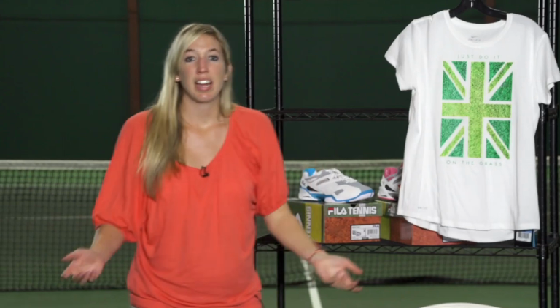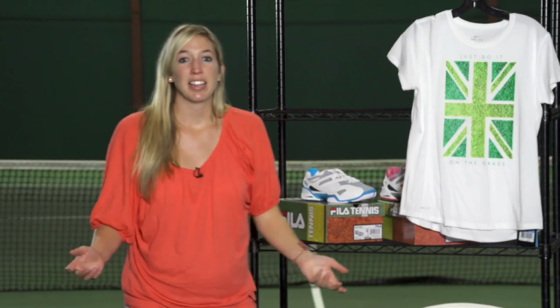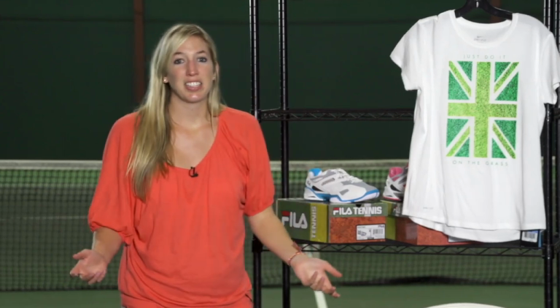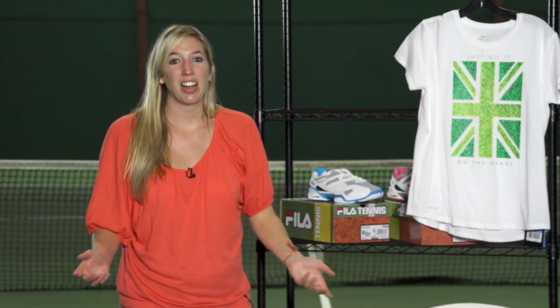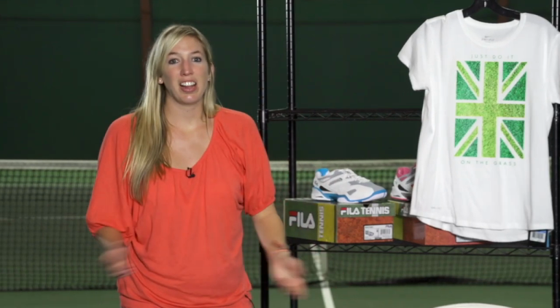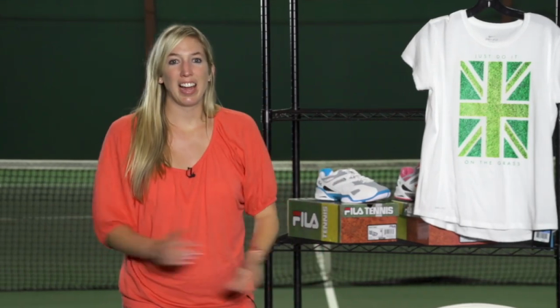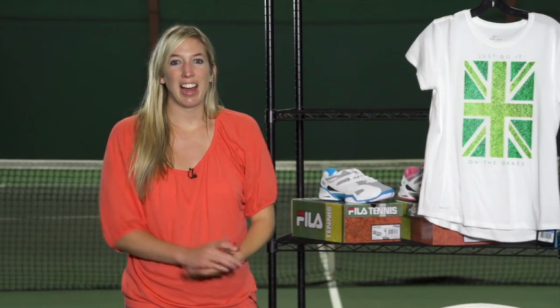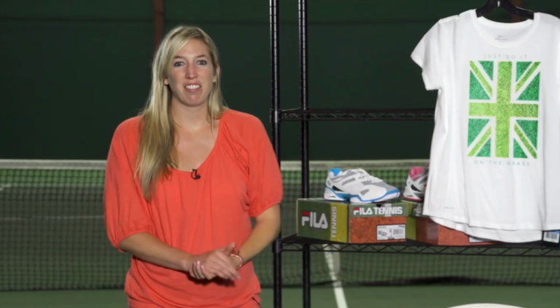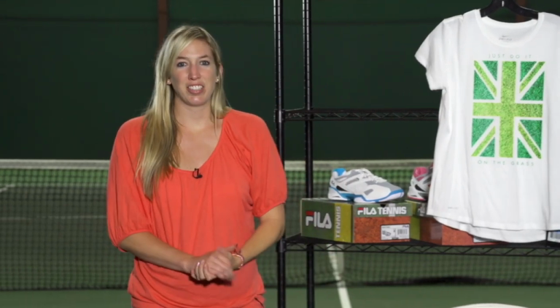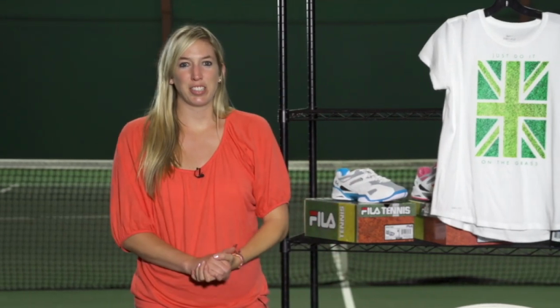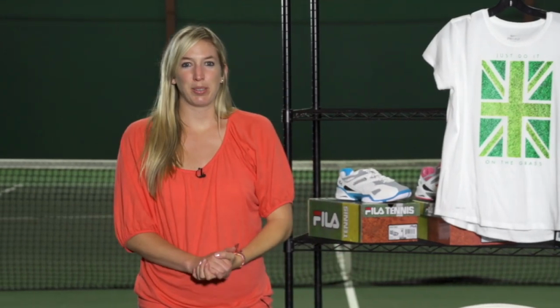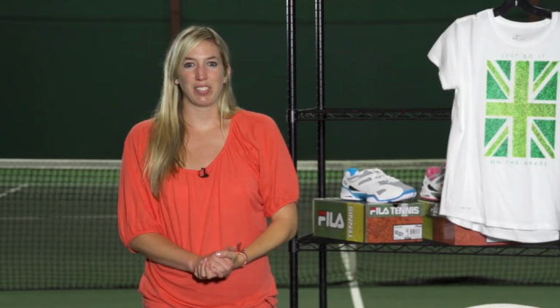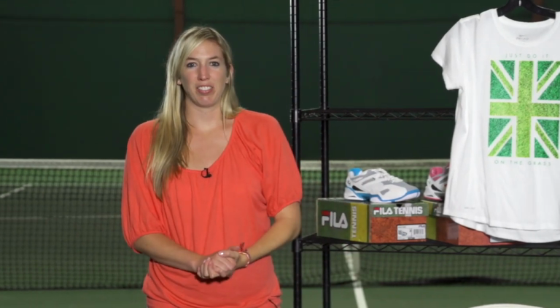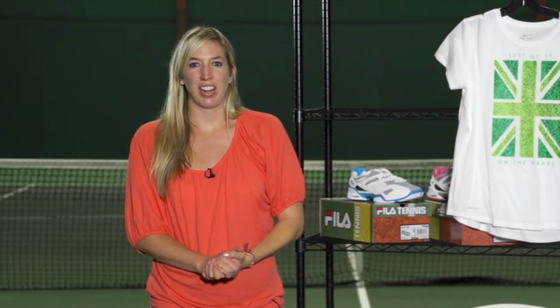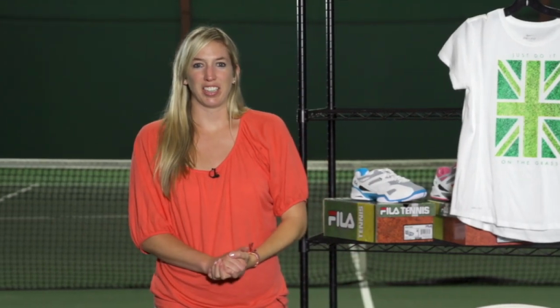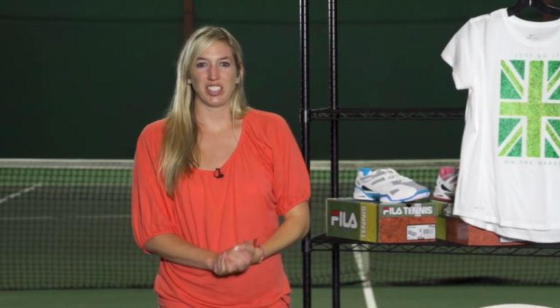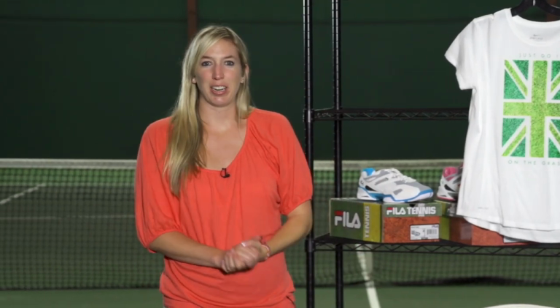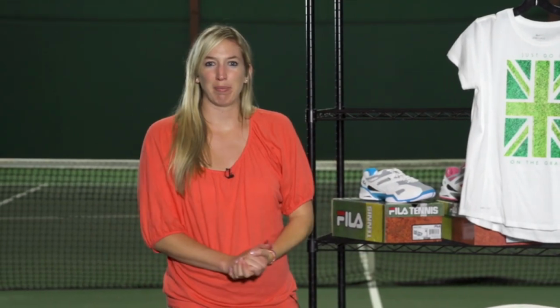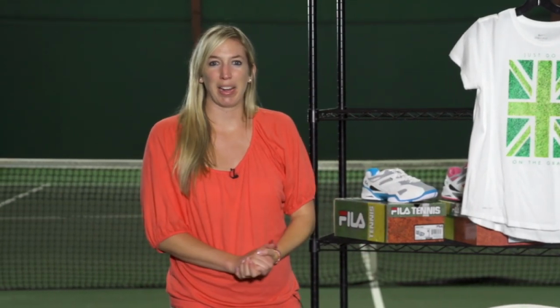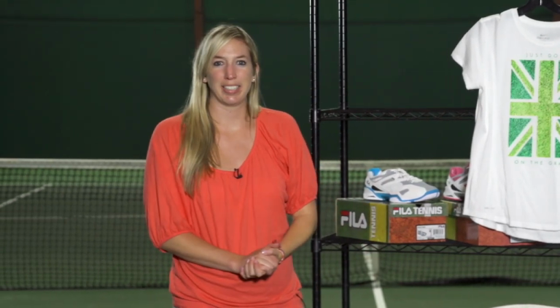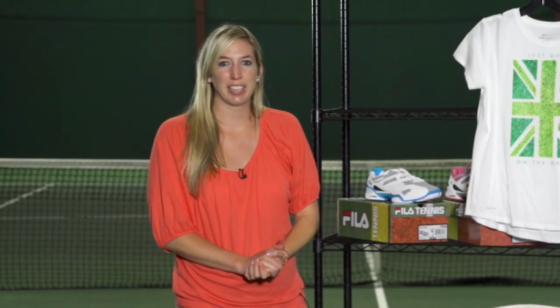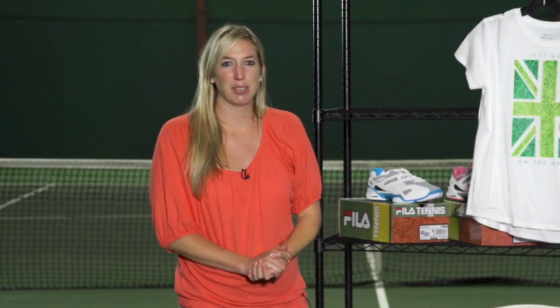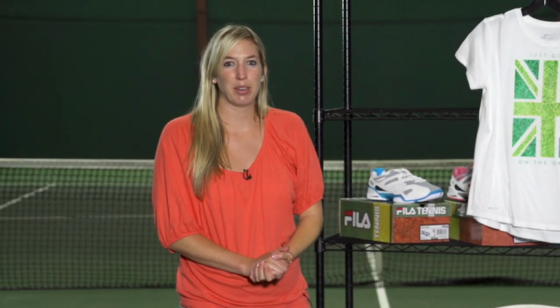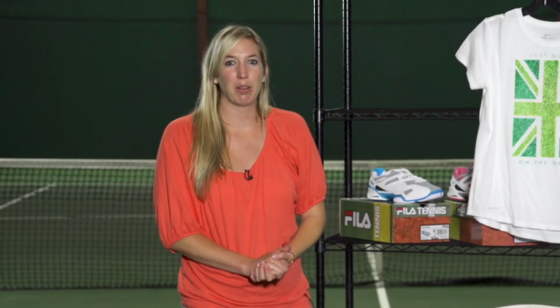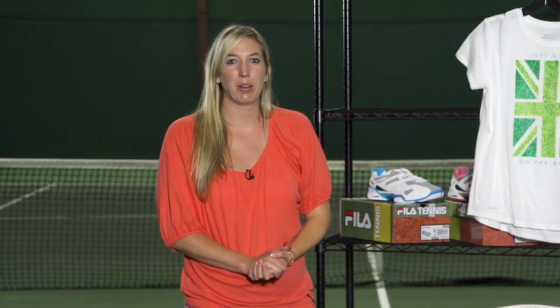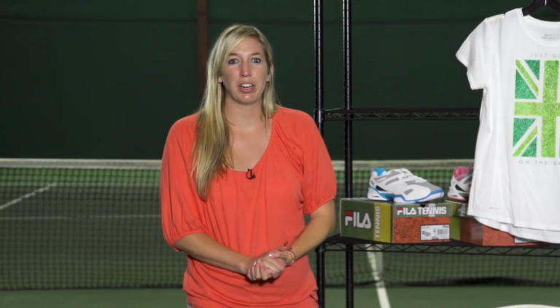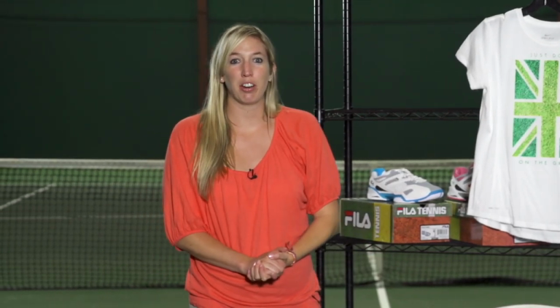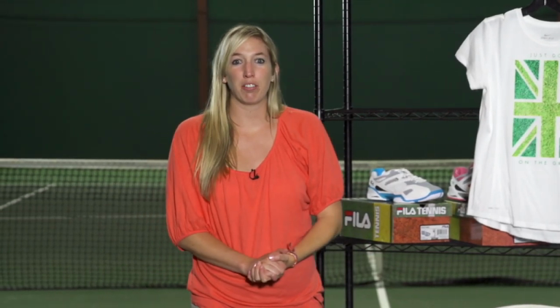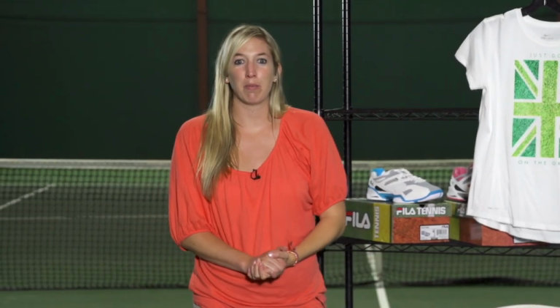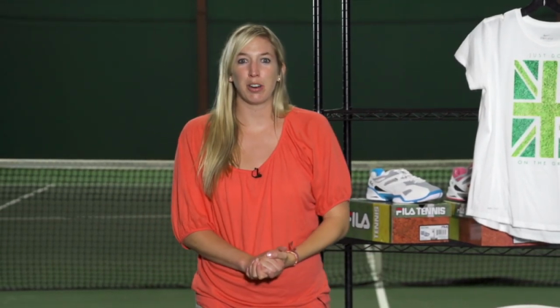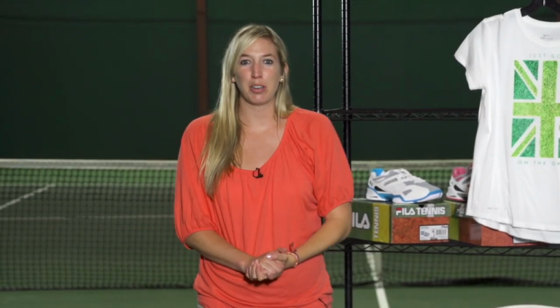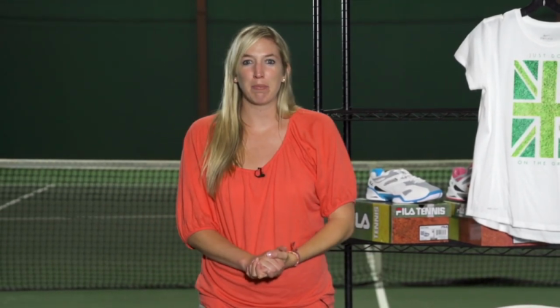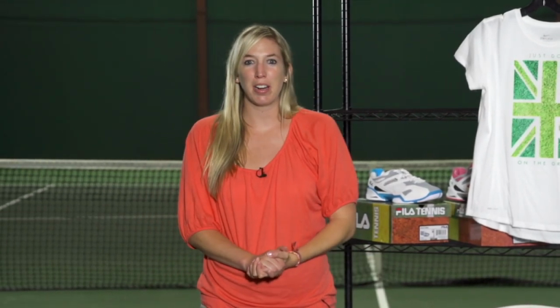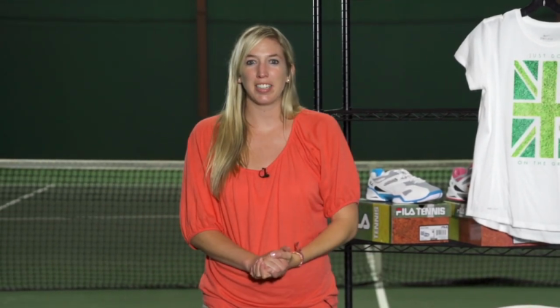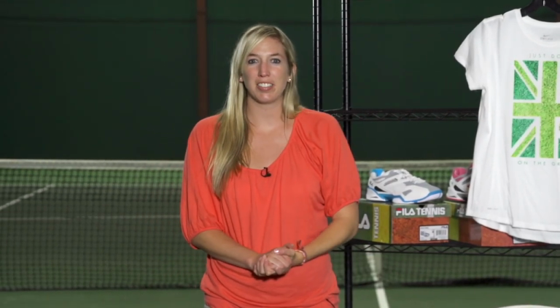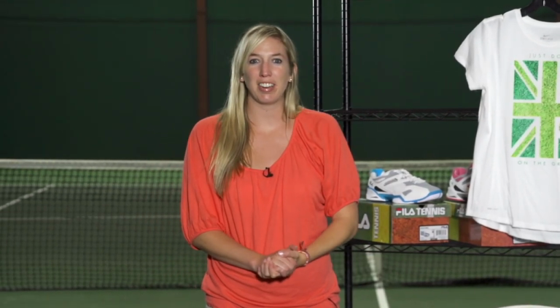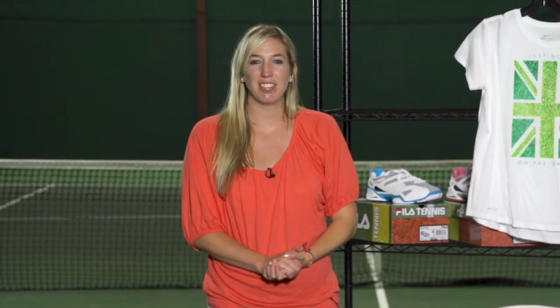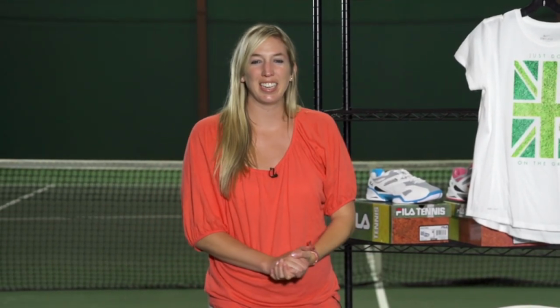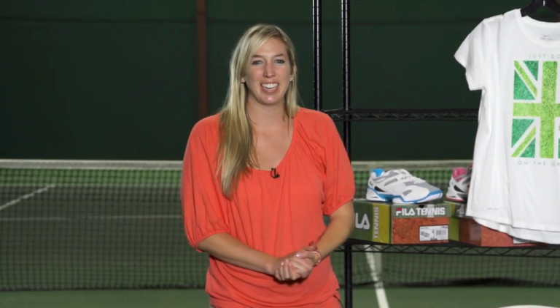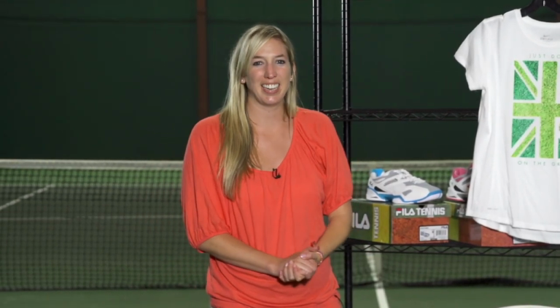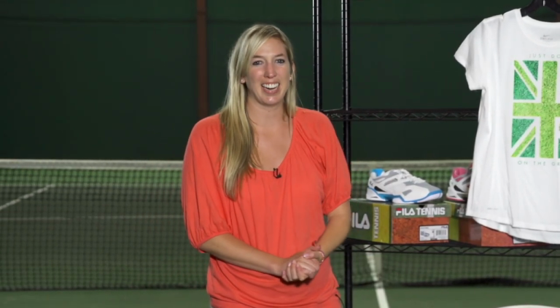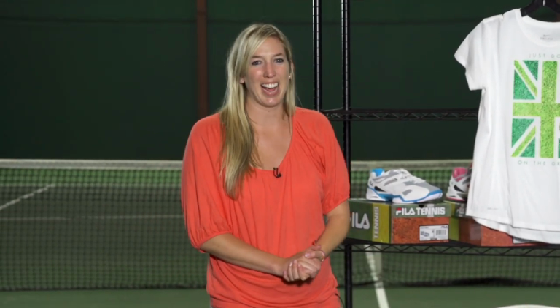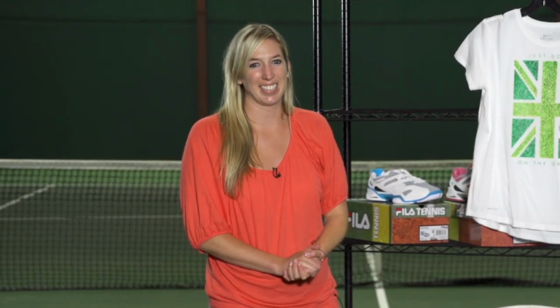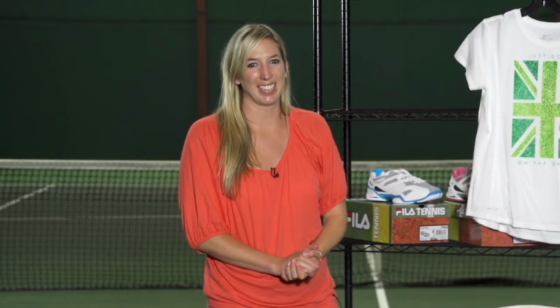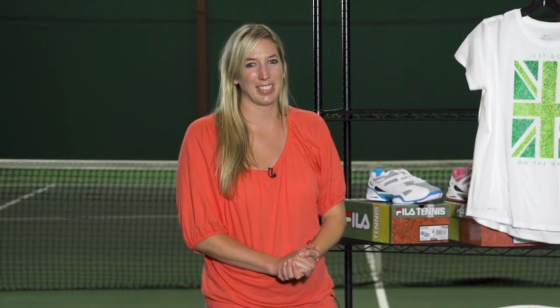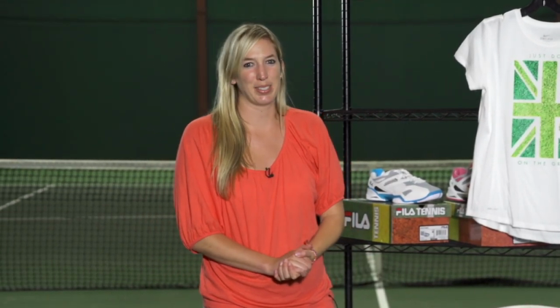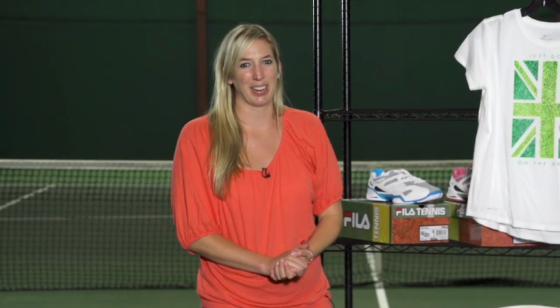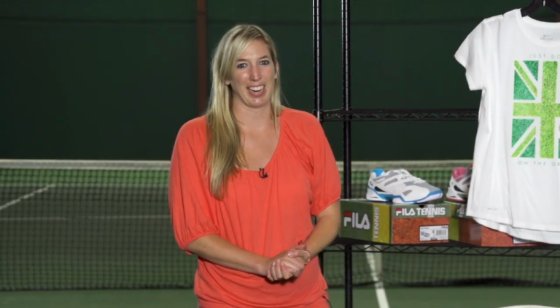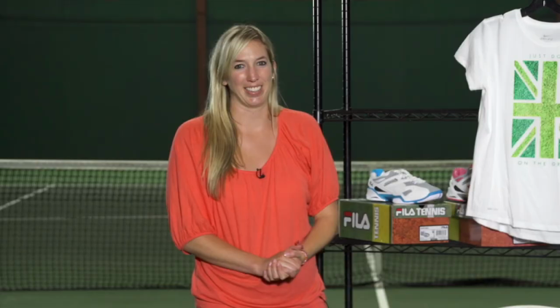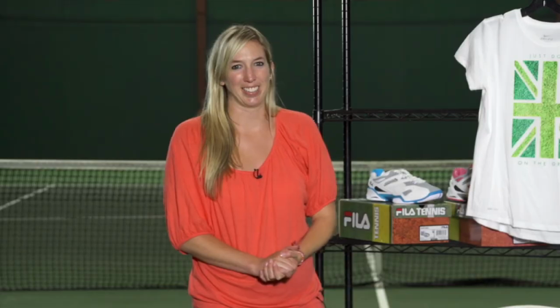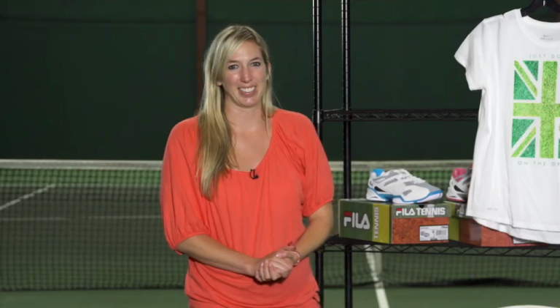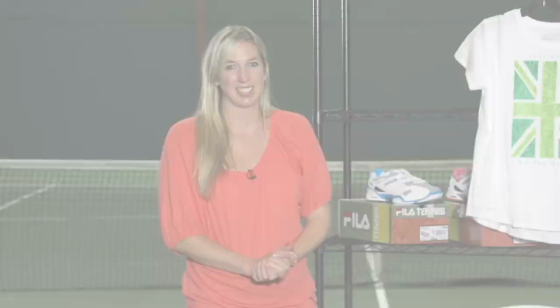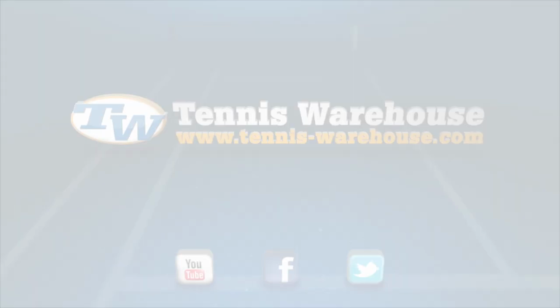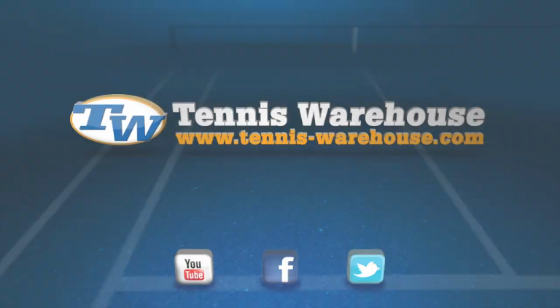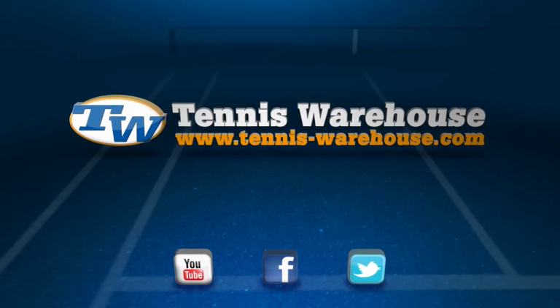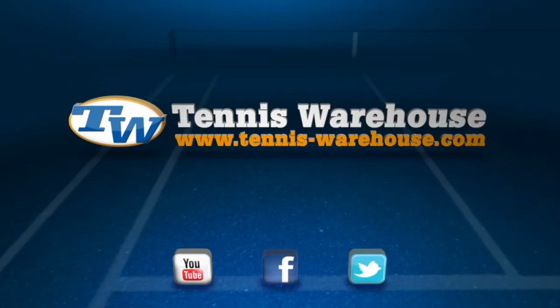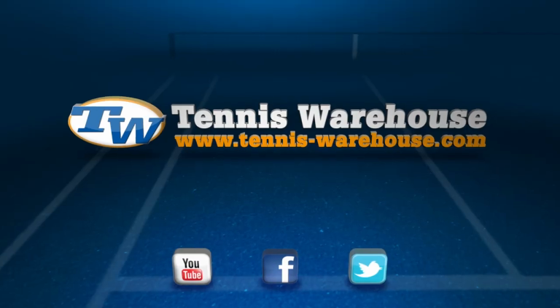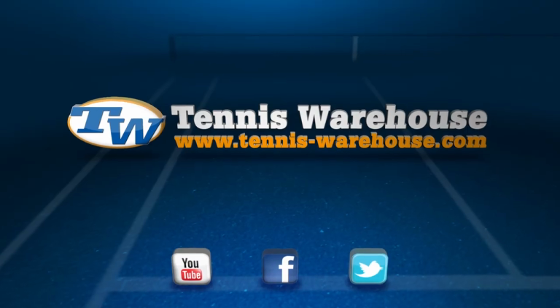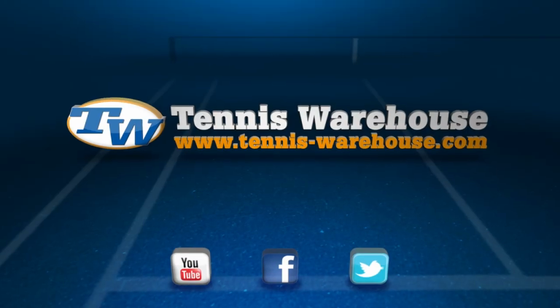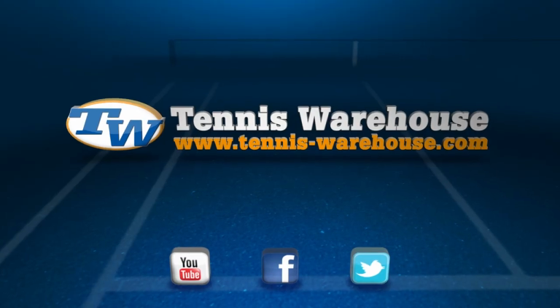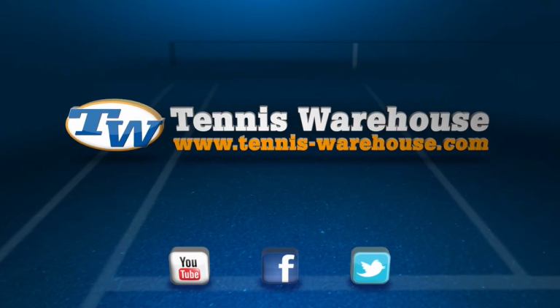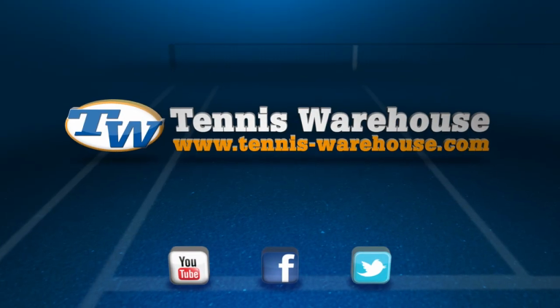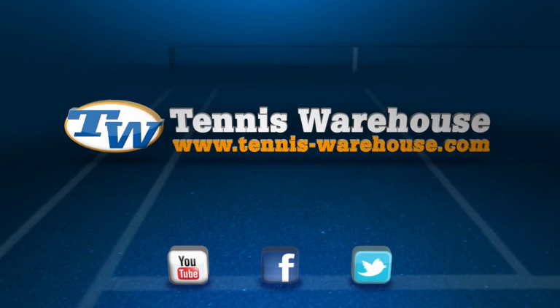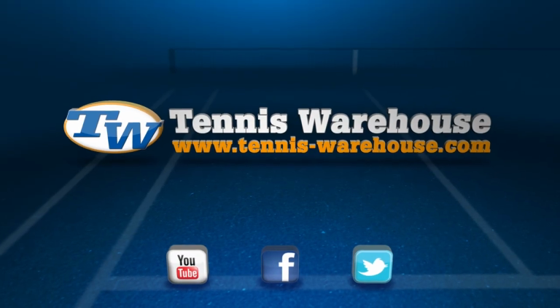That's all I have for this week's vlog. Check back next week while we go over more new products arriving here at Tennis Warehouse.